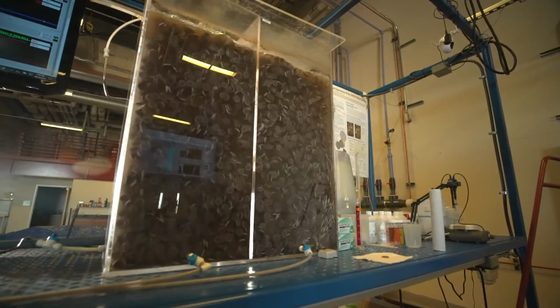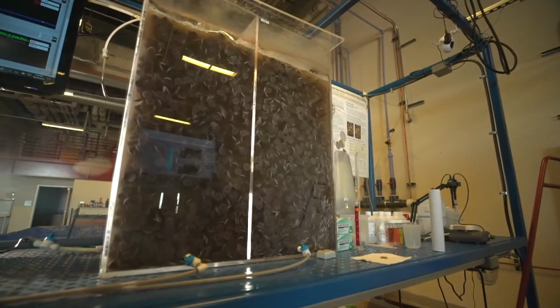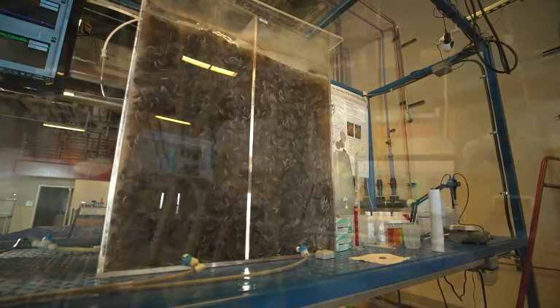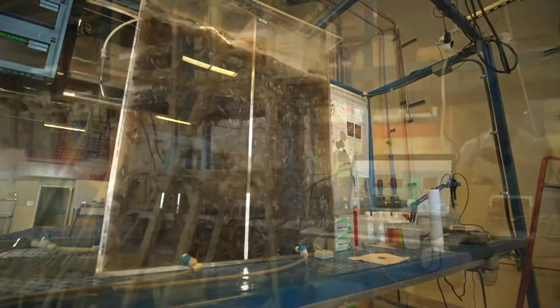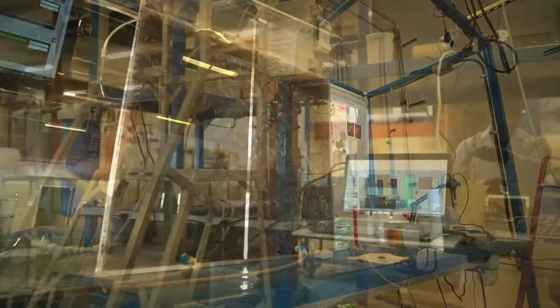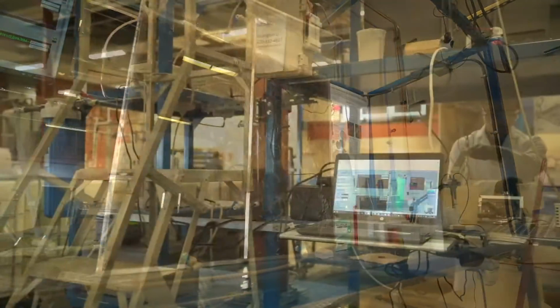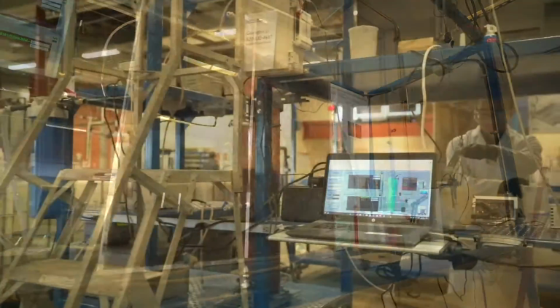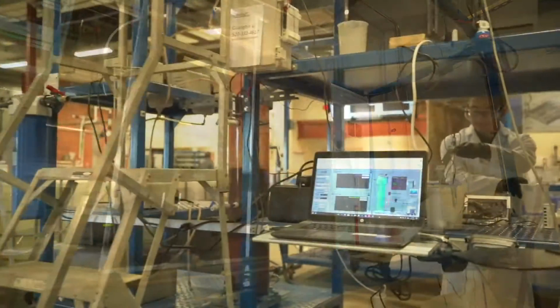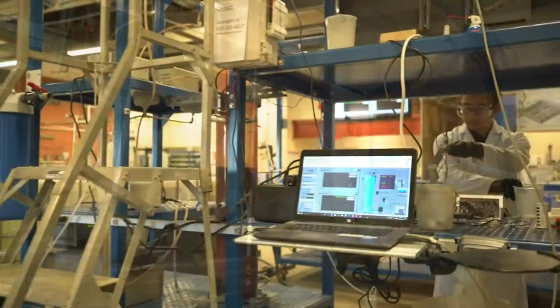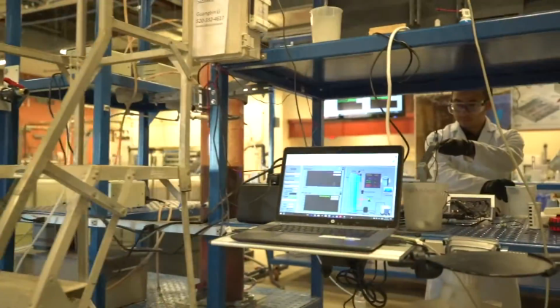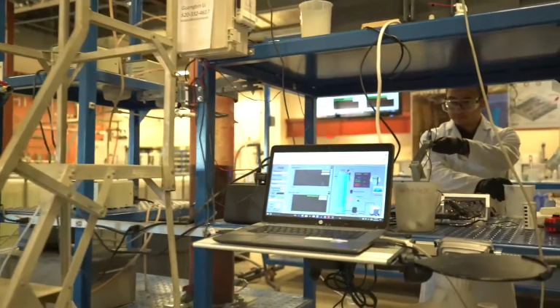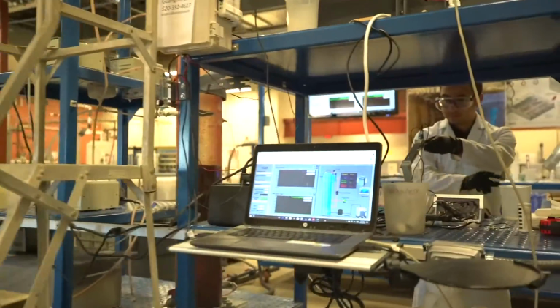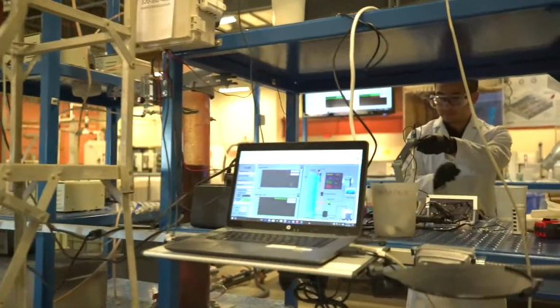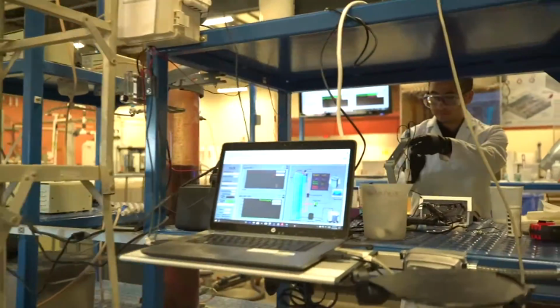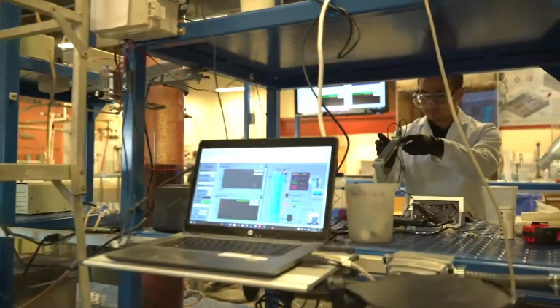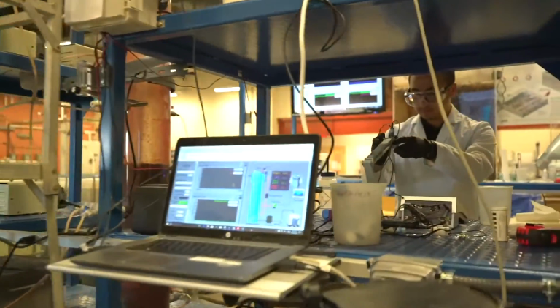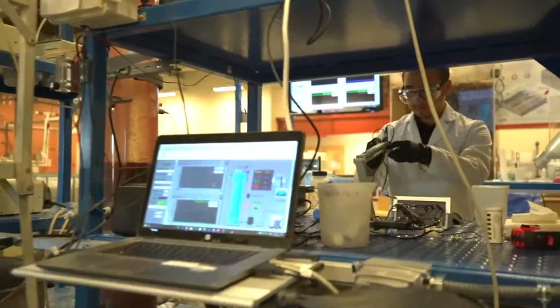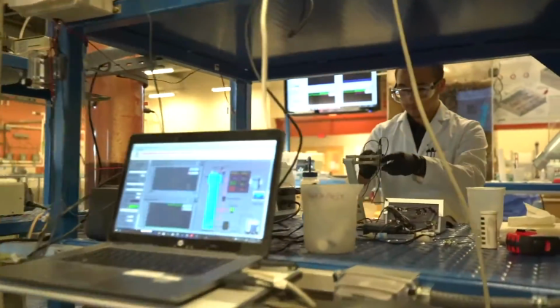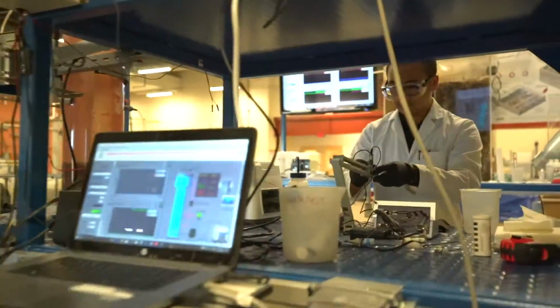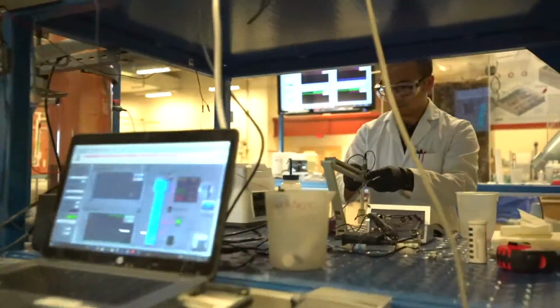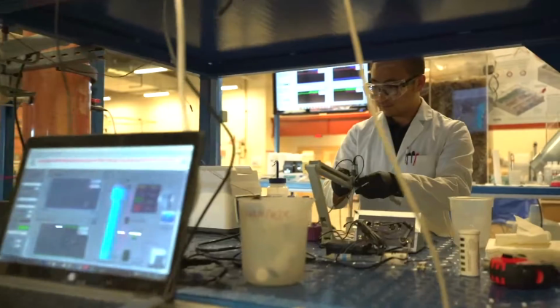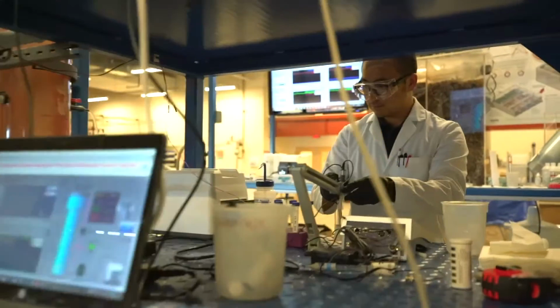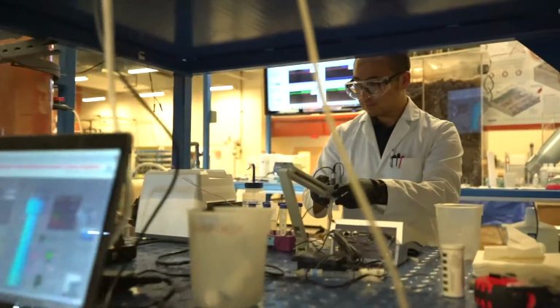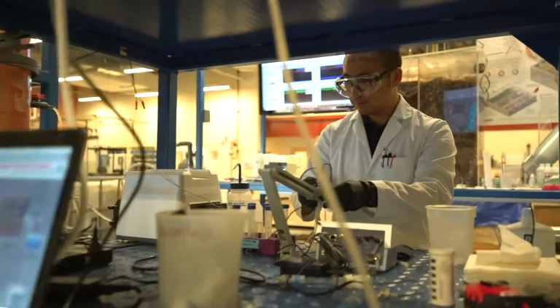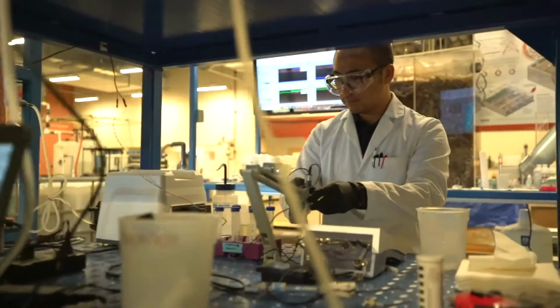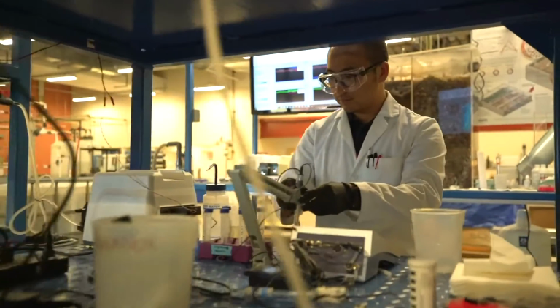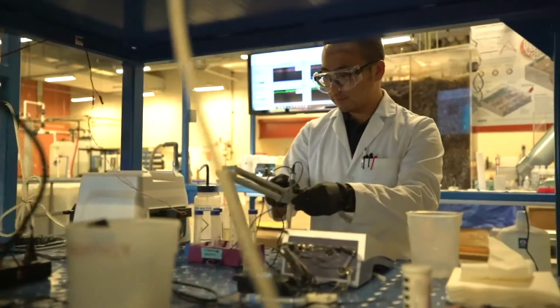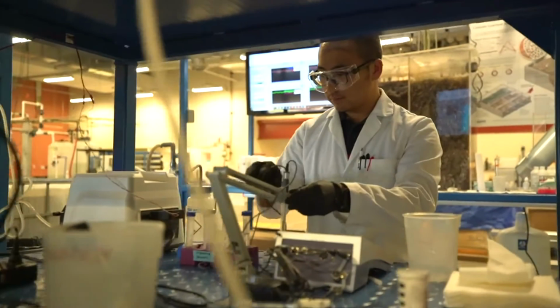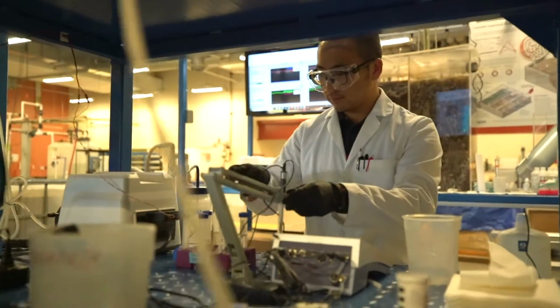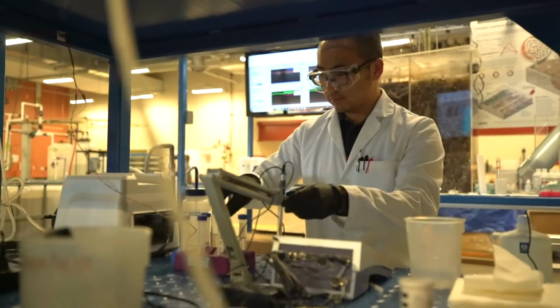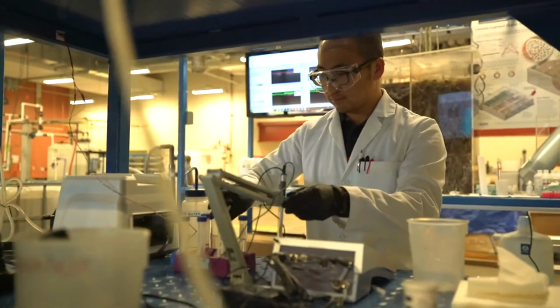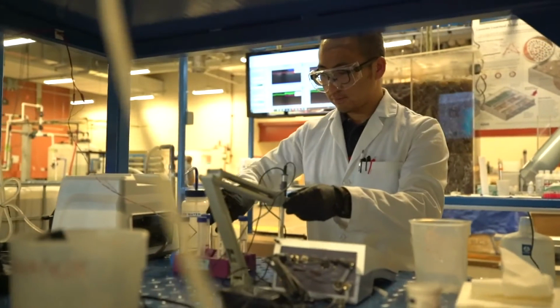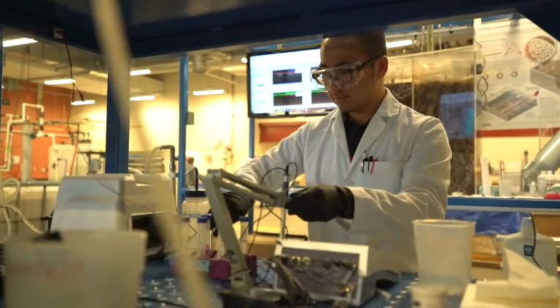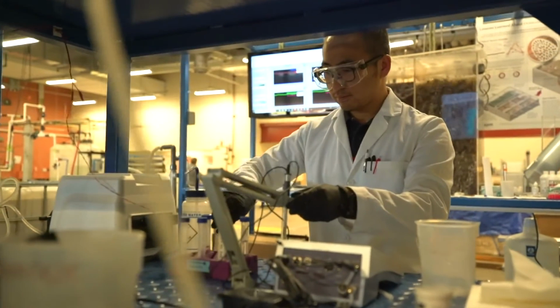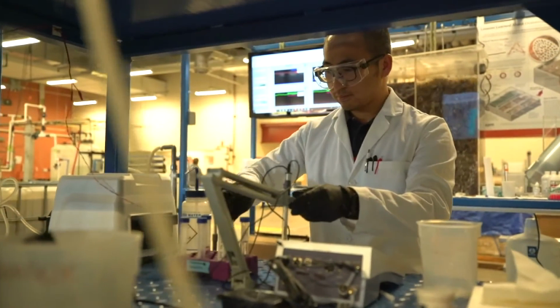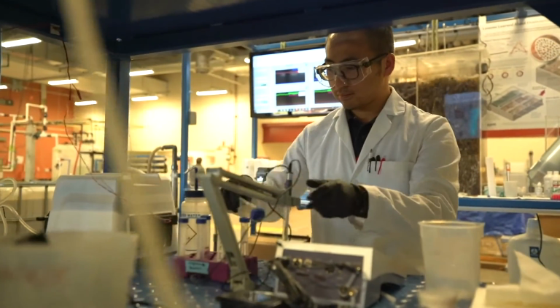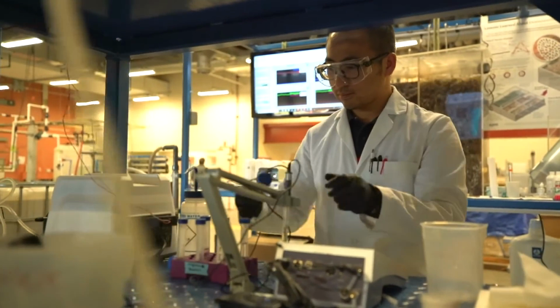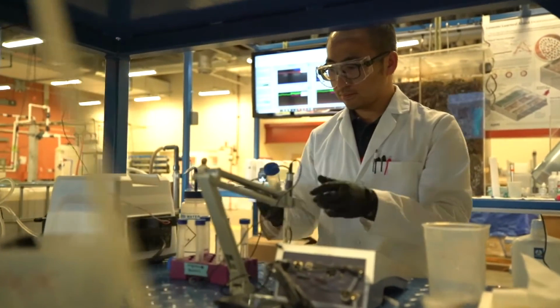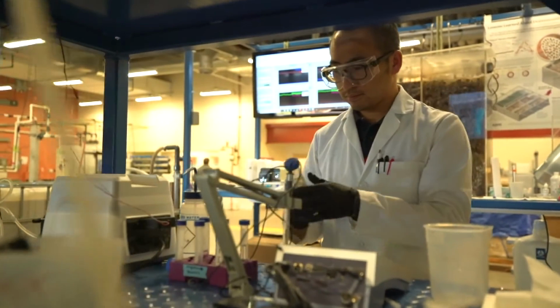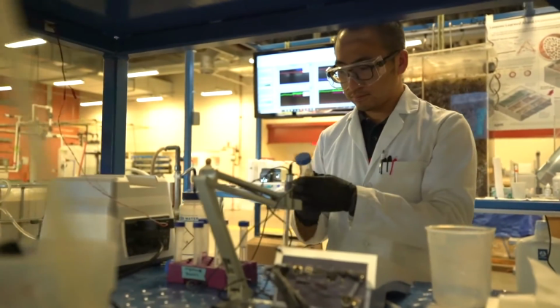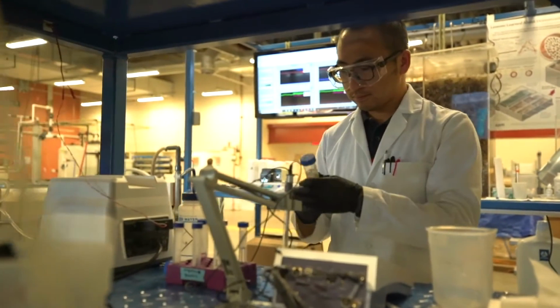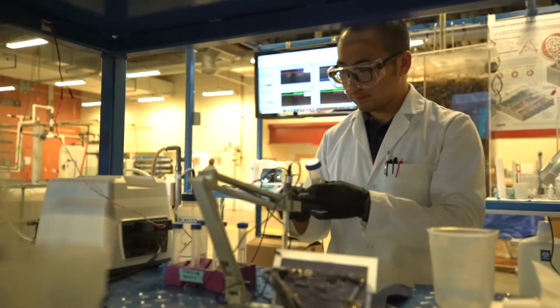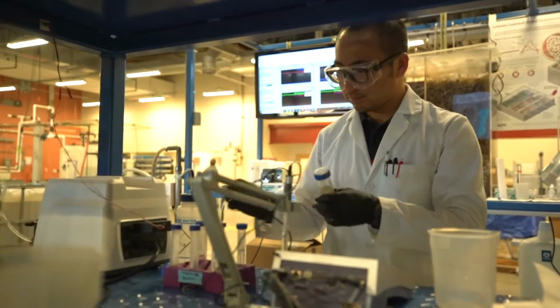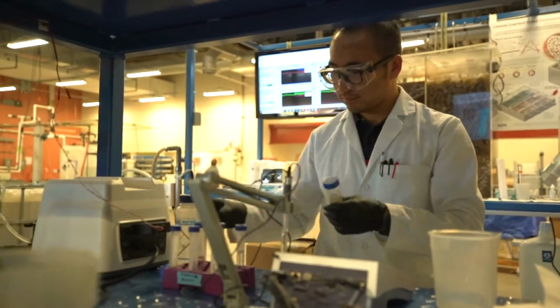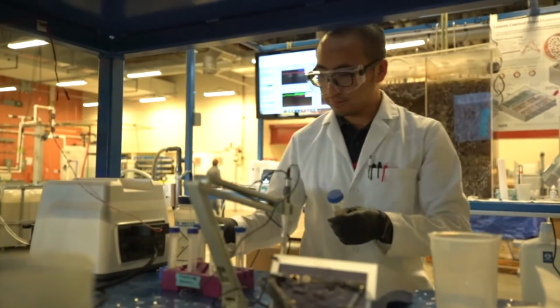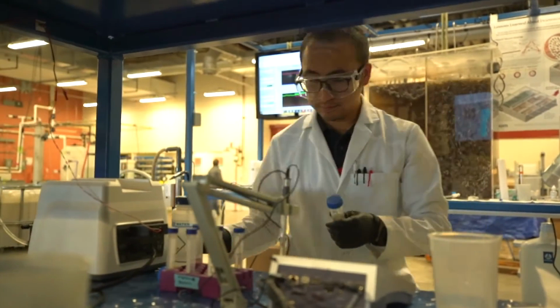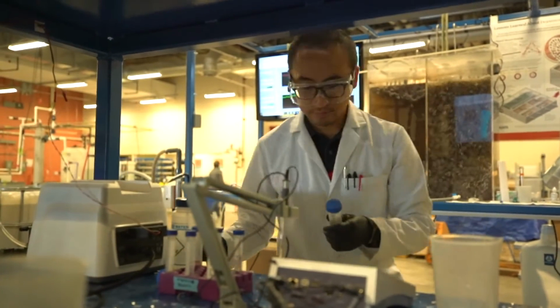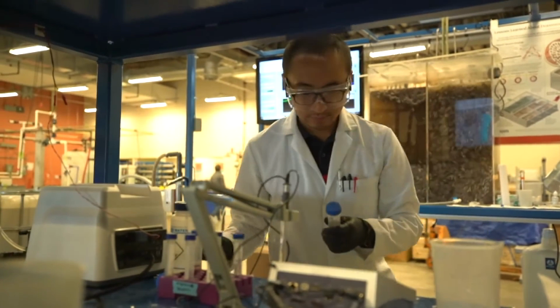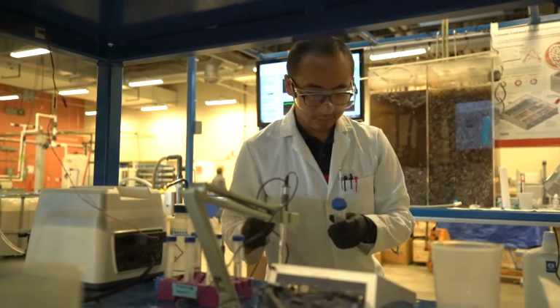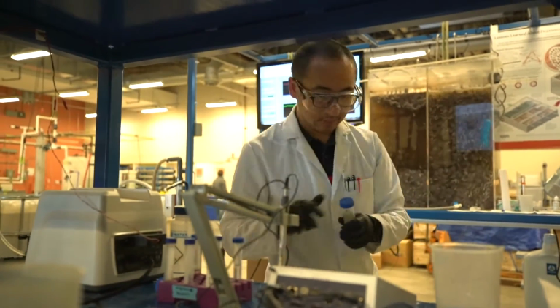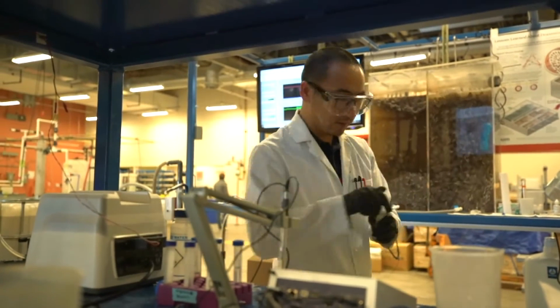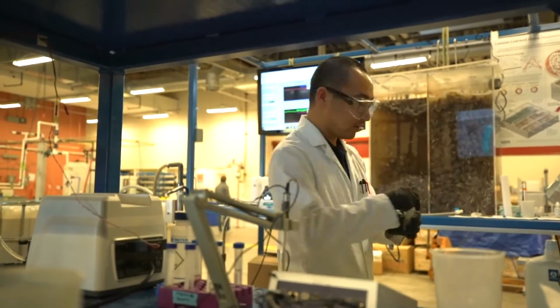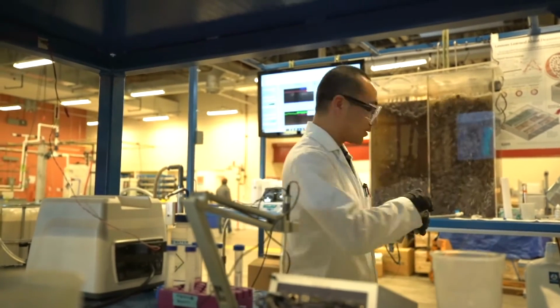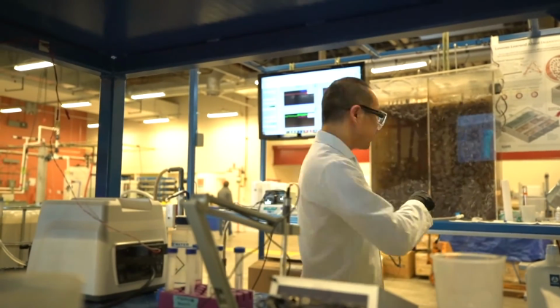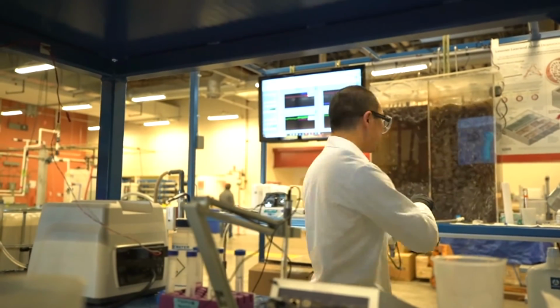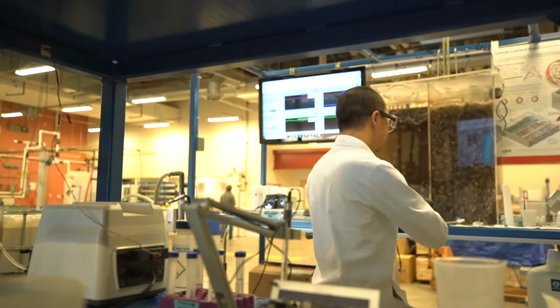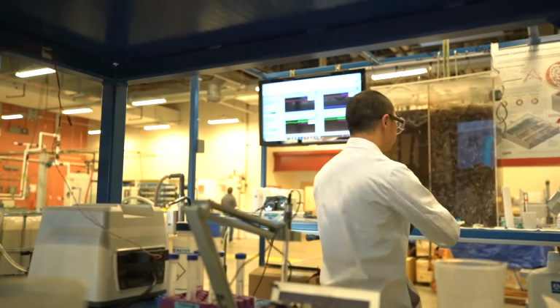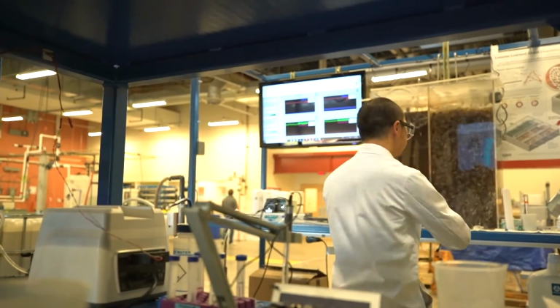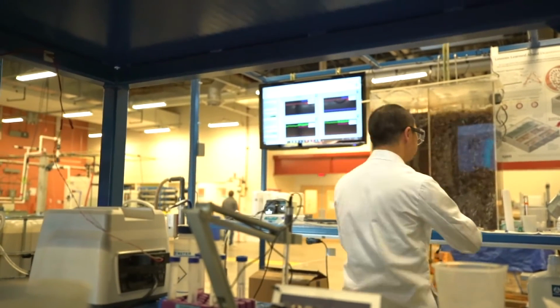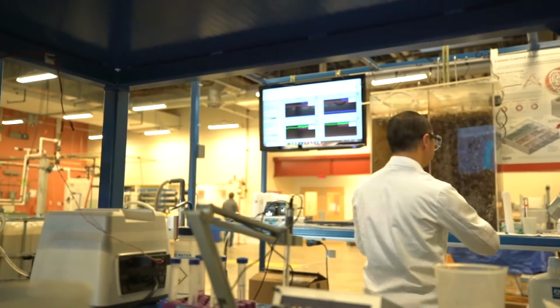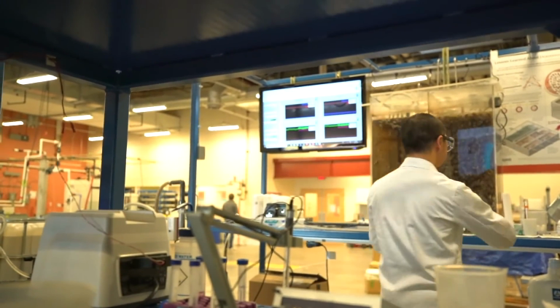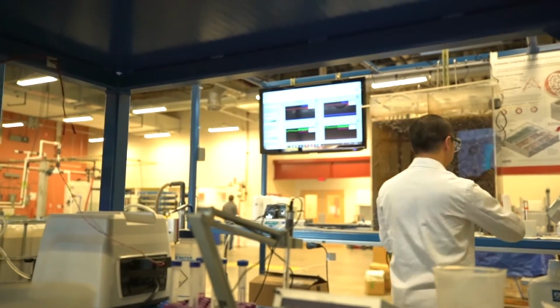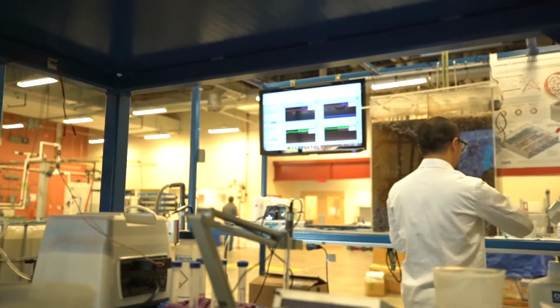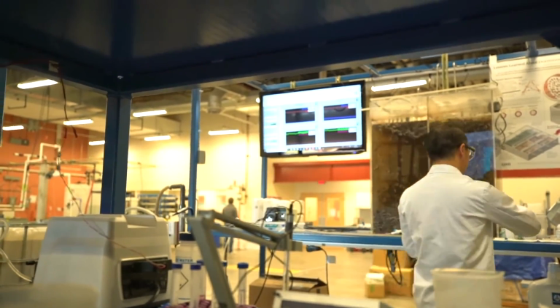We're looking at processes that have been used worldwide. Our goal is to bring that technology back to the United States and see it in utilities throughout the U.S.